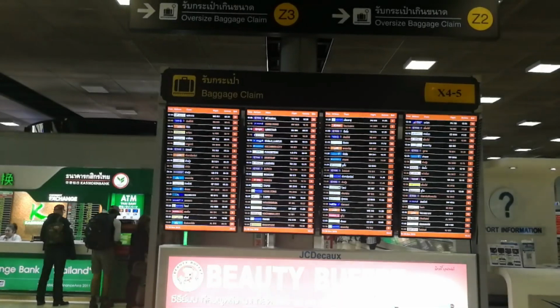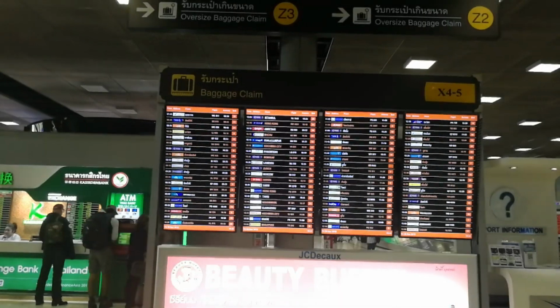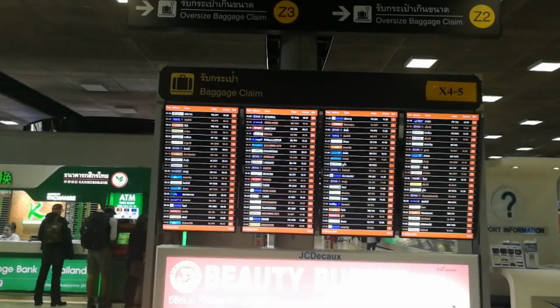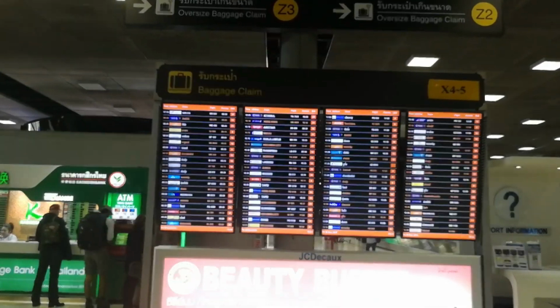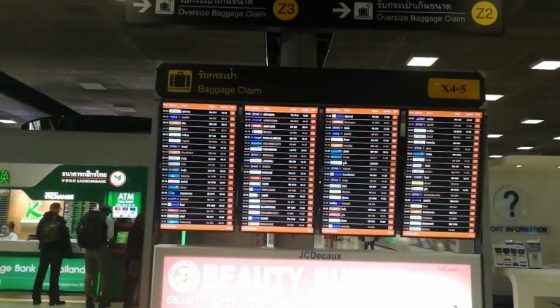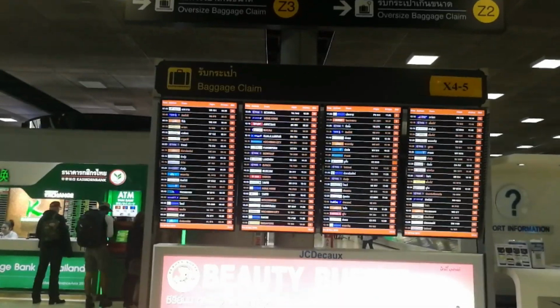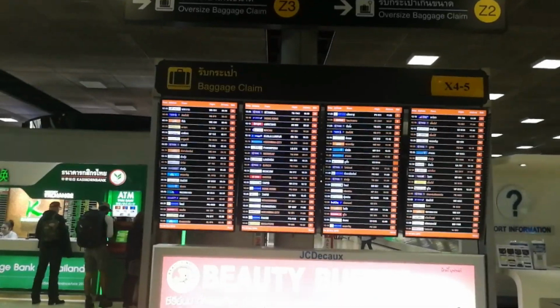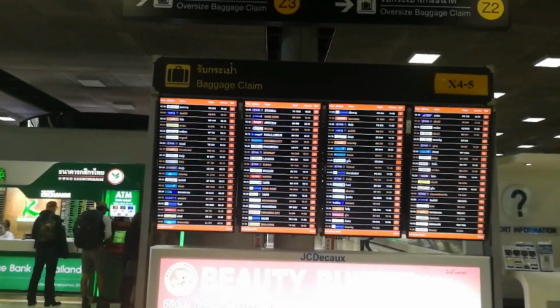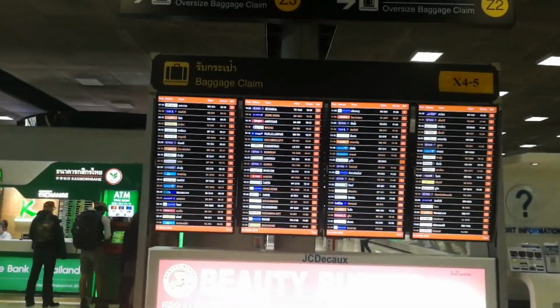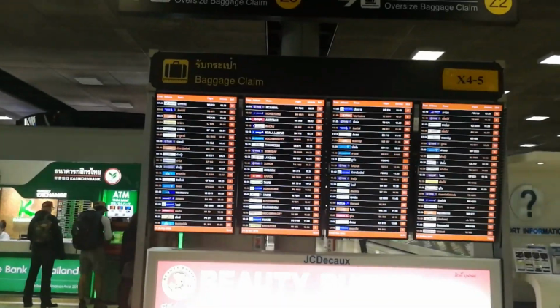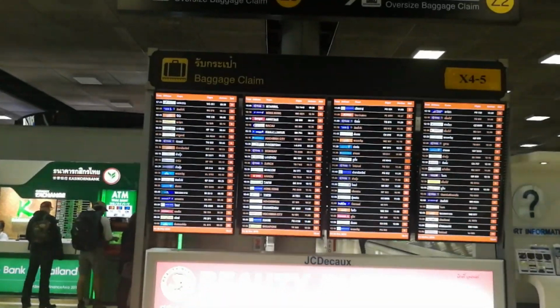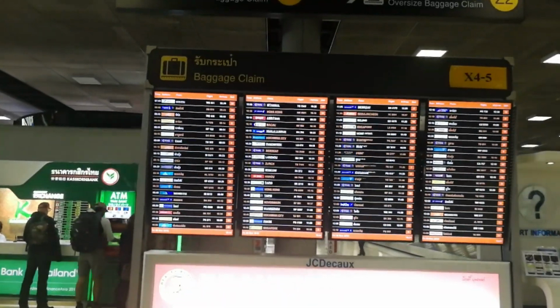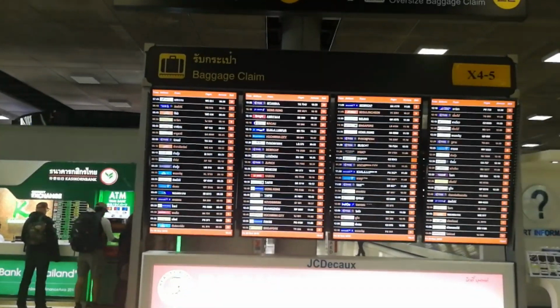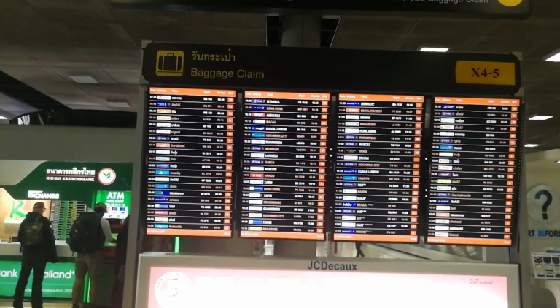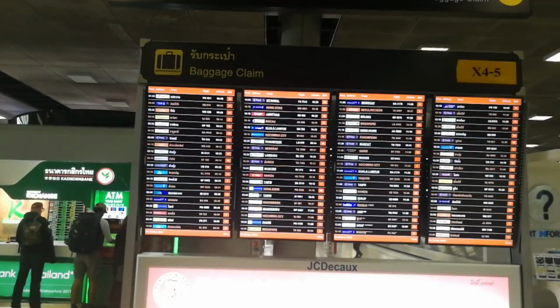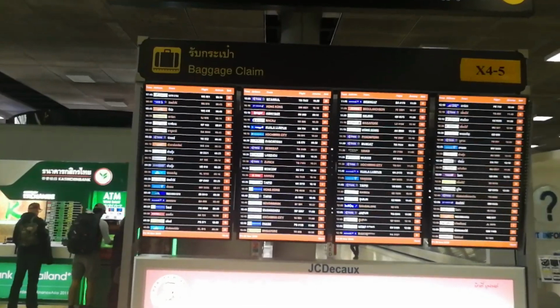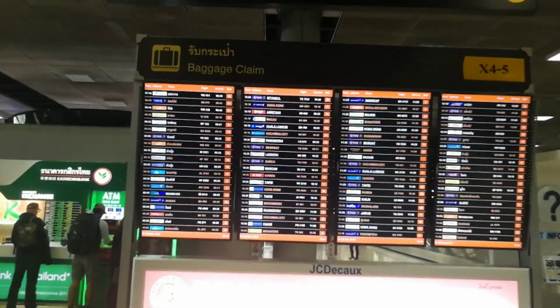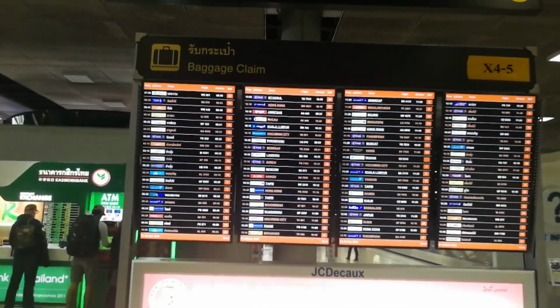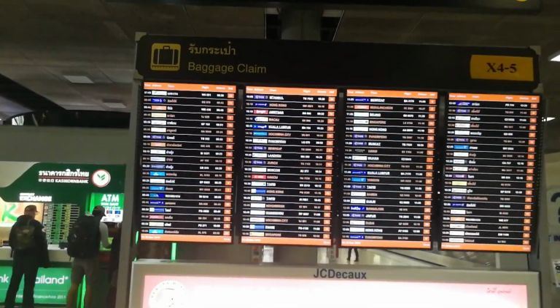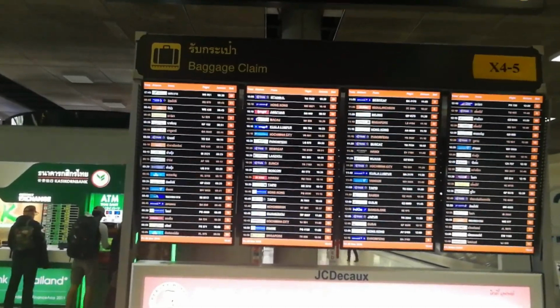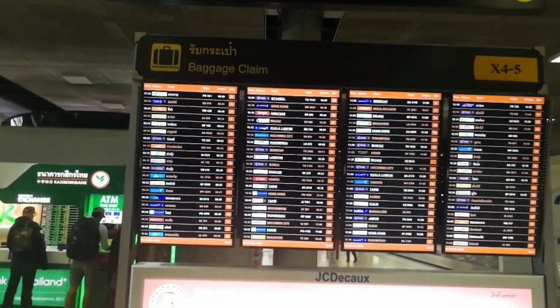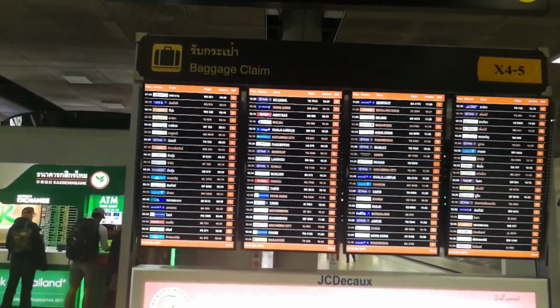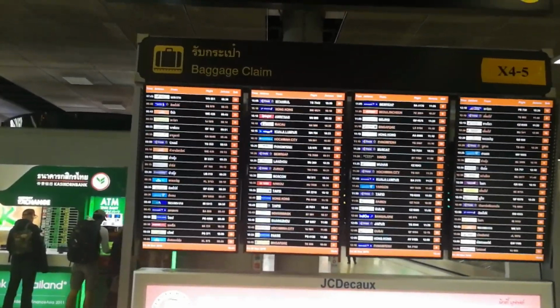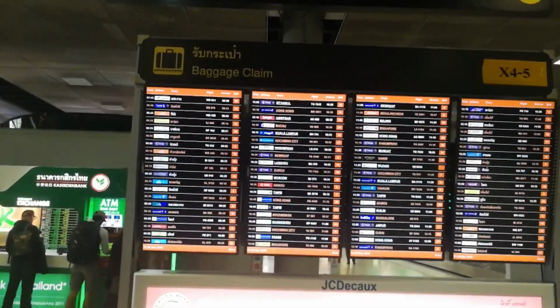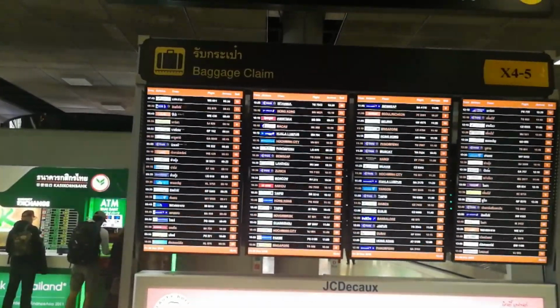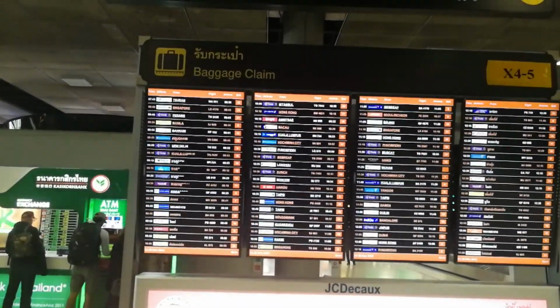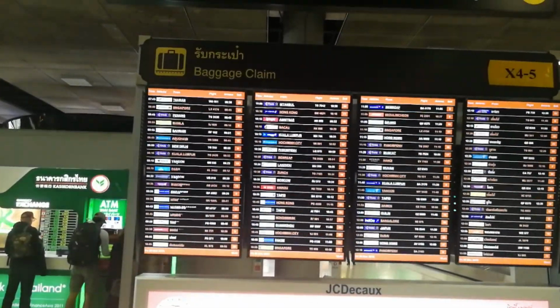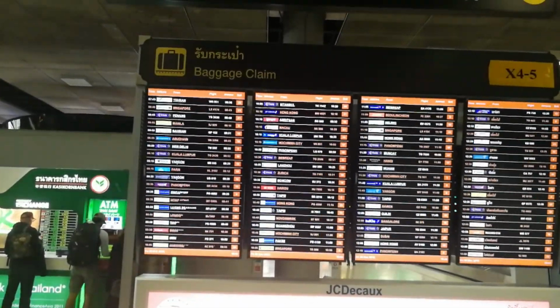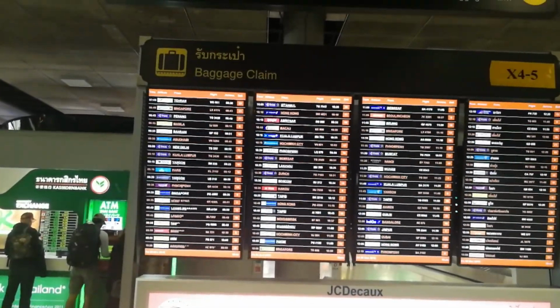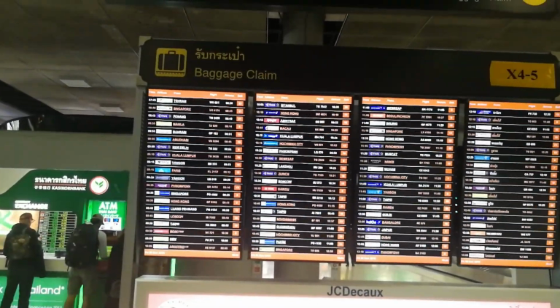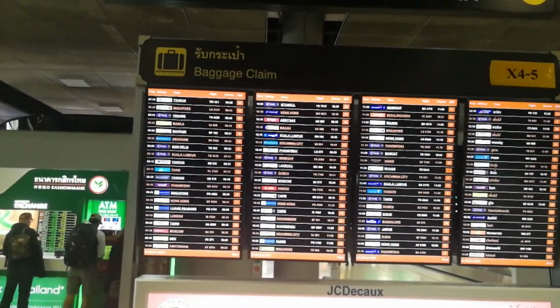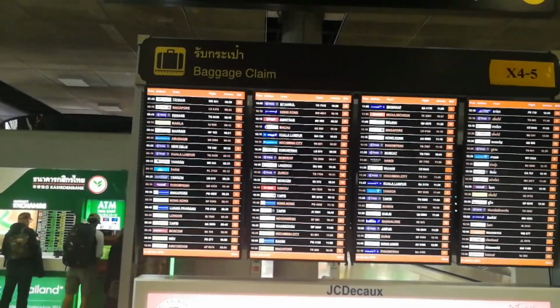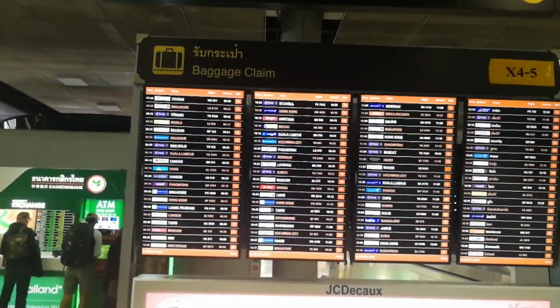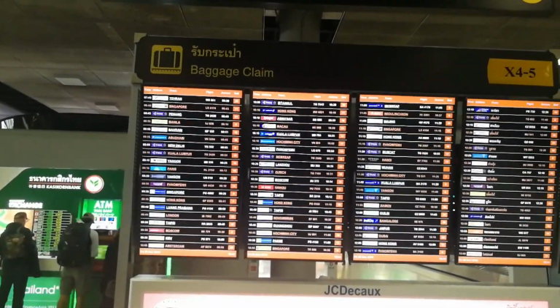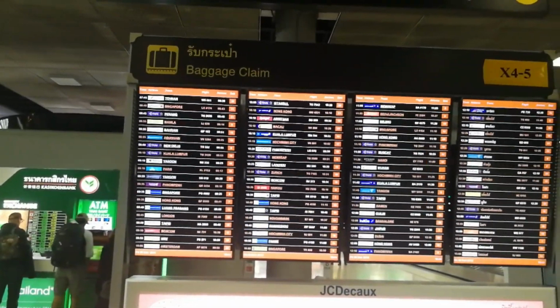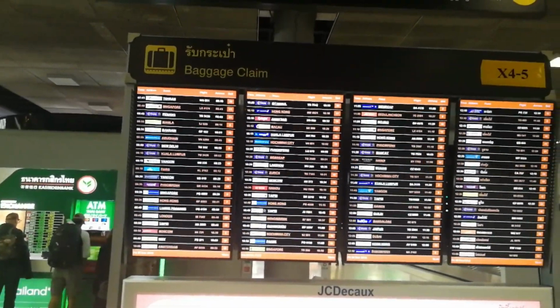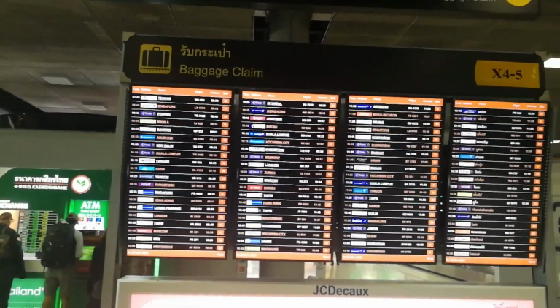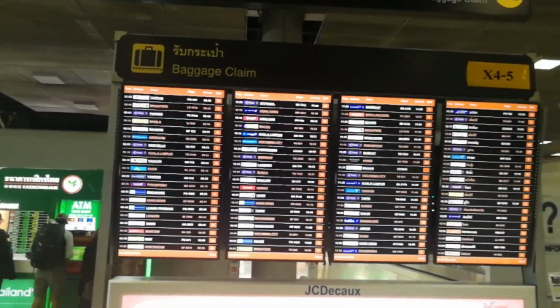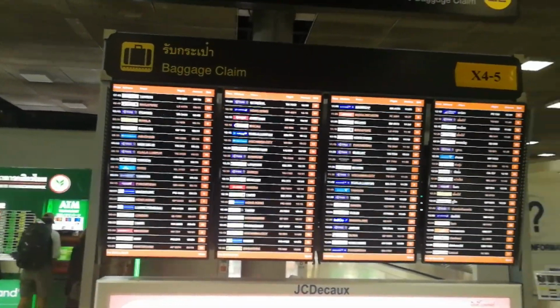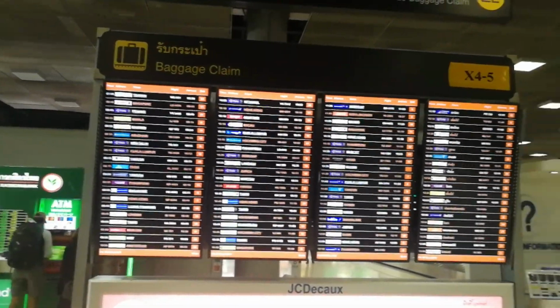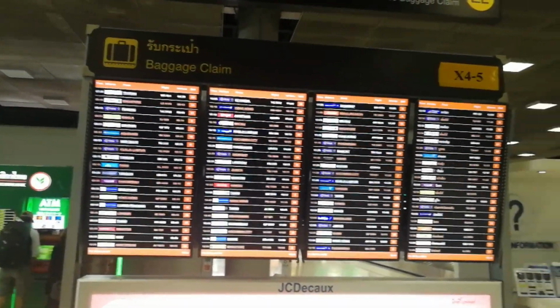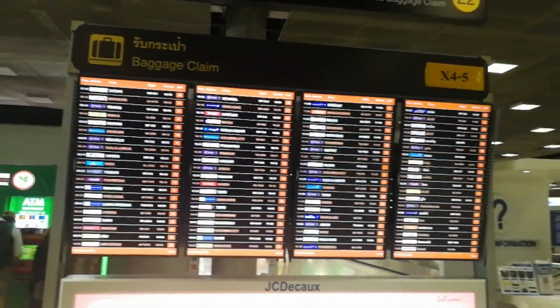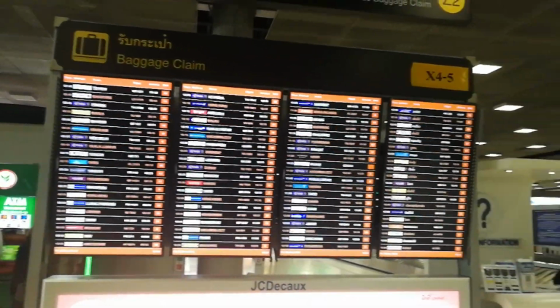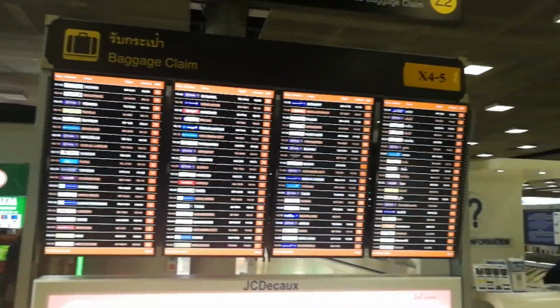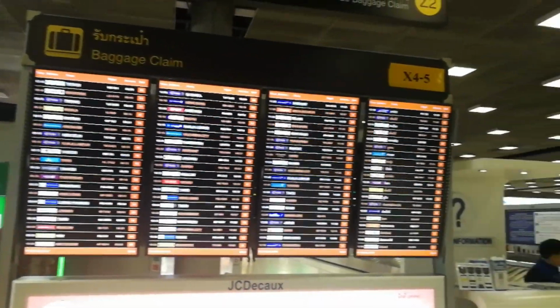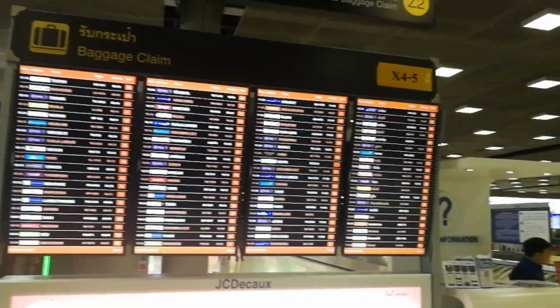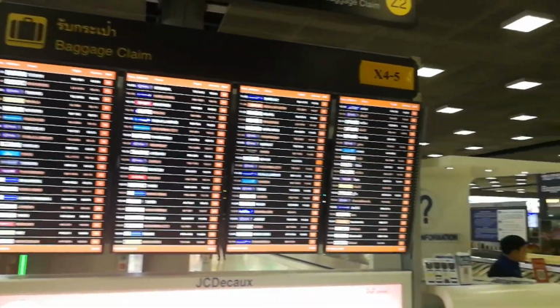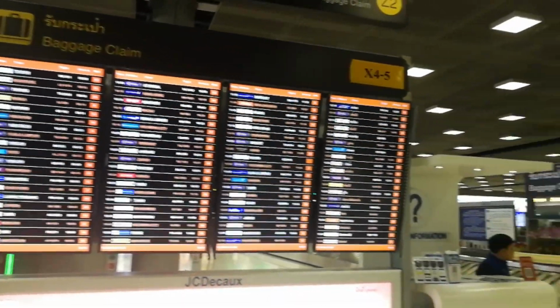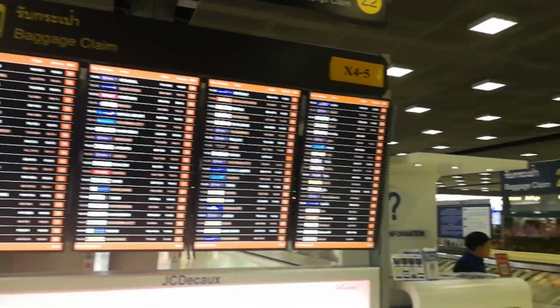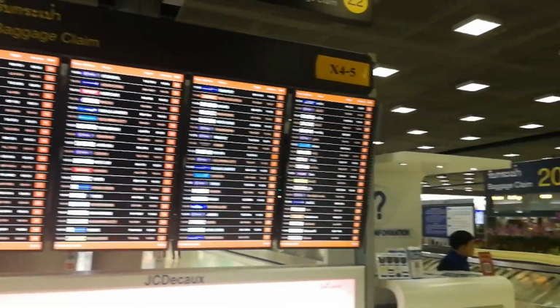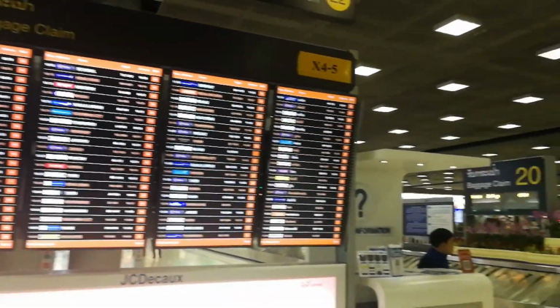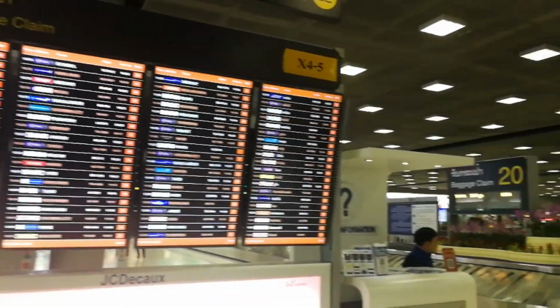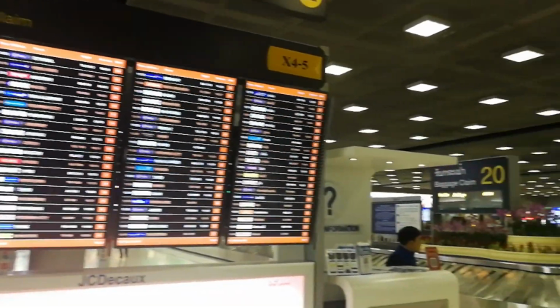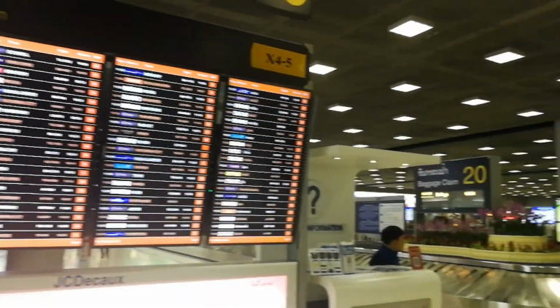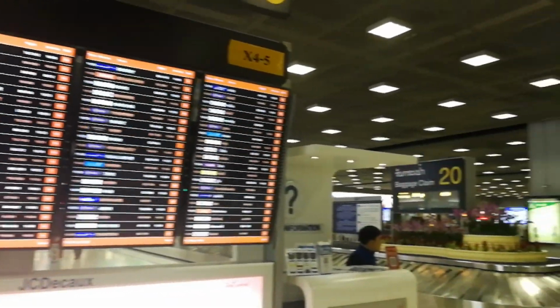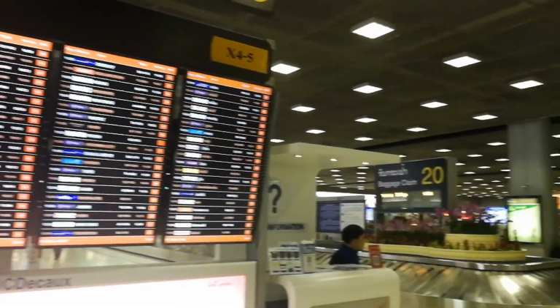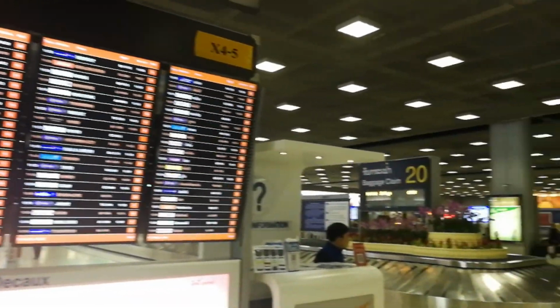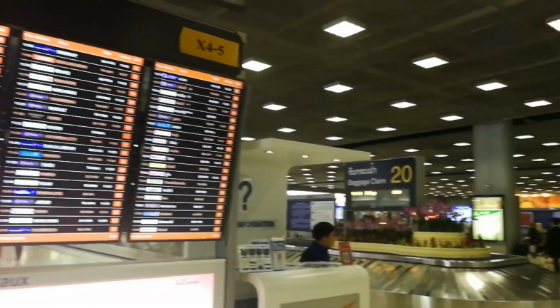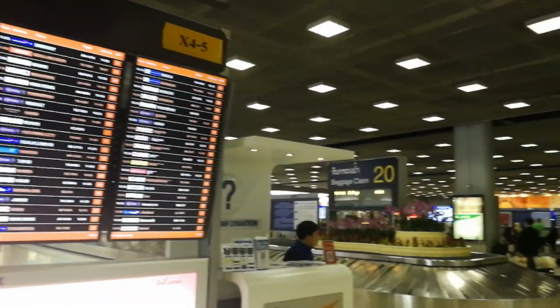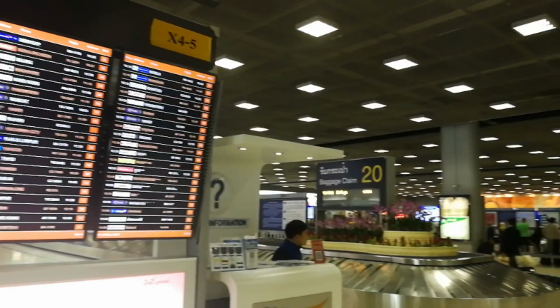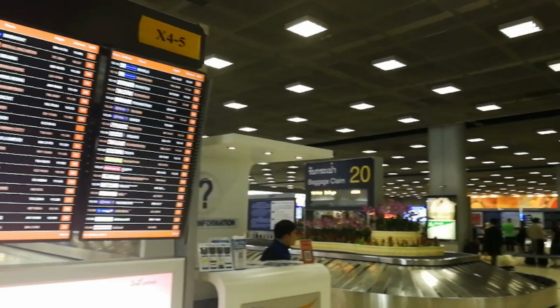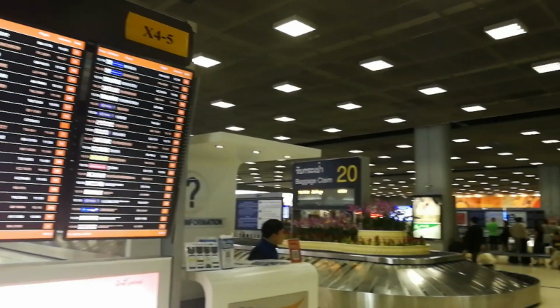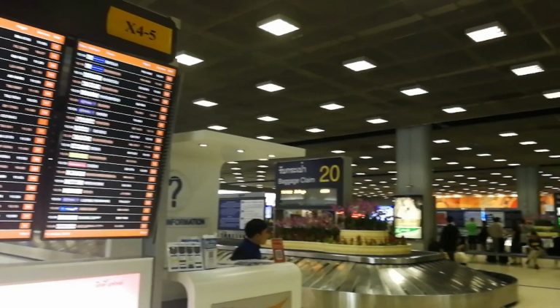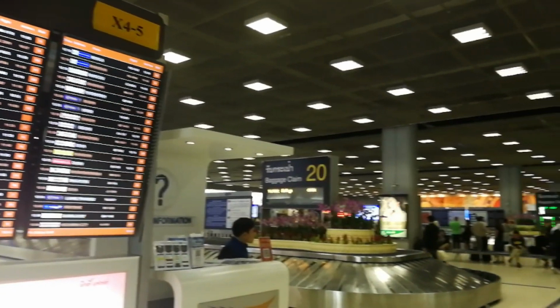After the checkpoint, you can check your luggage belt number on the screen, and then you can walk to the luggage belt number.